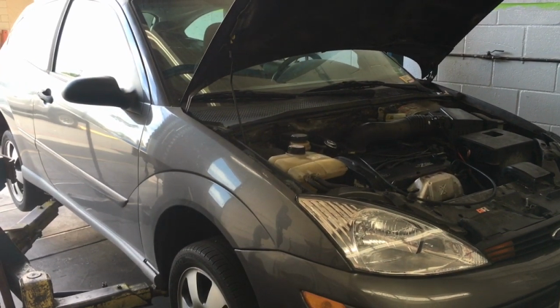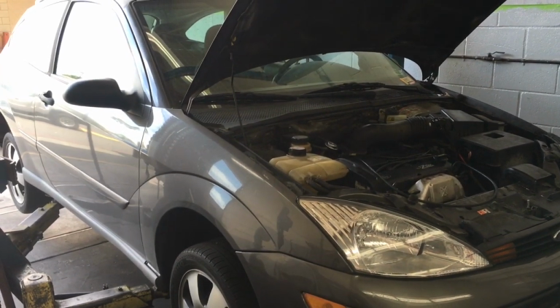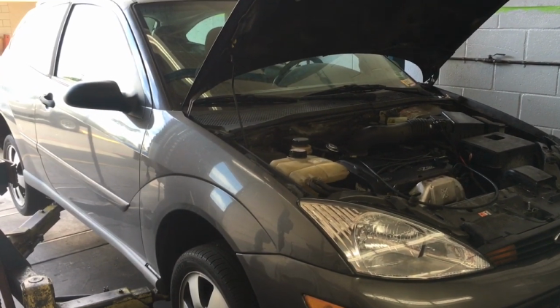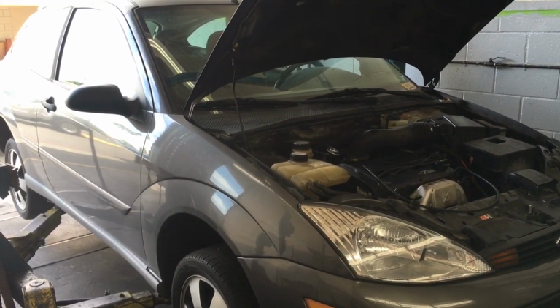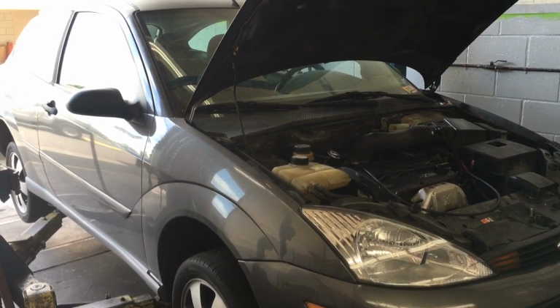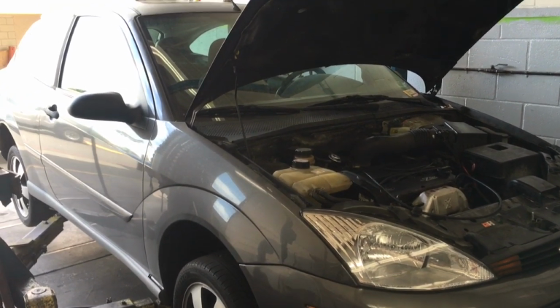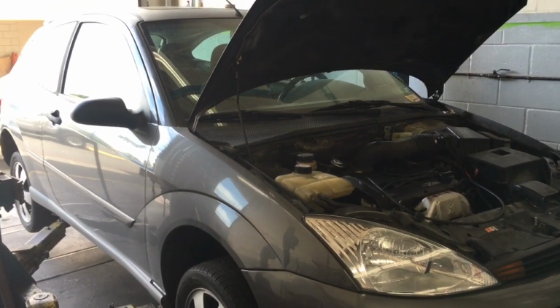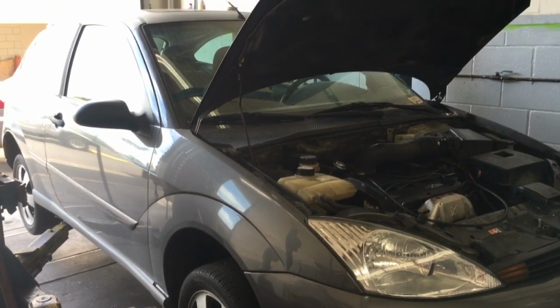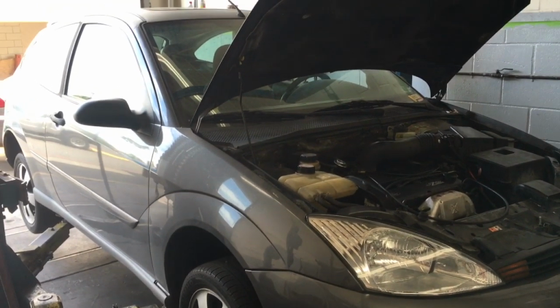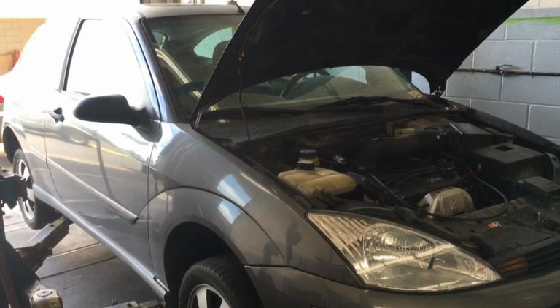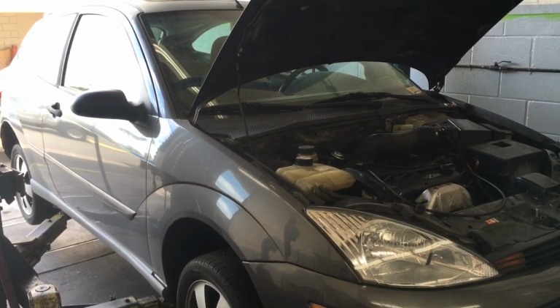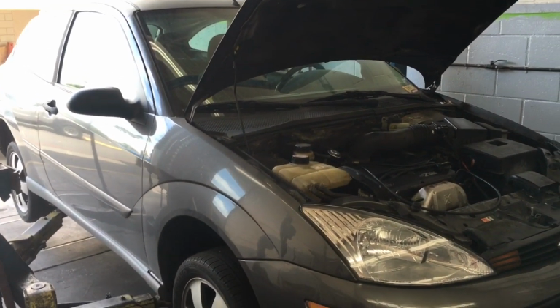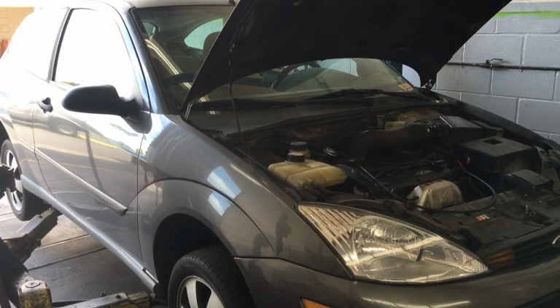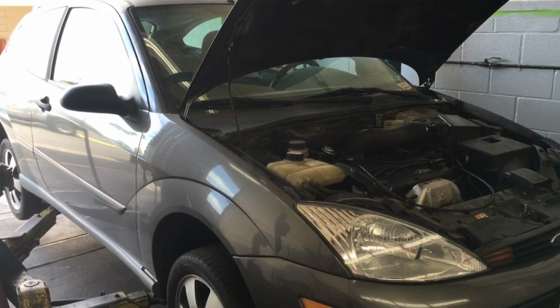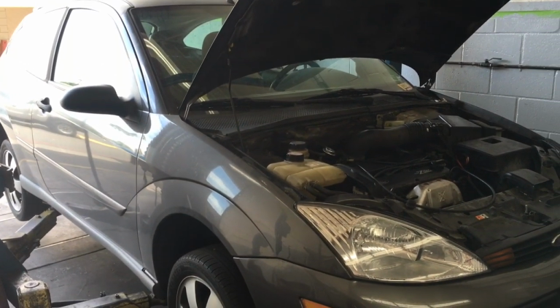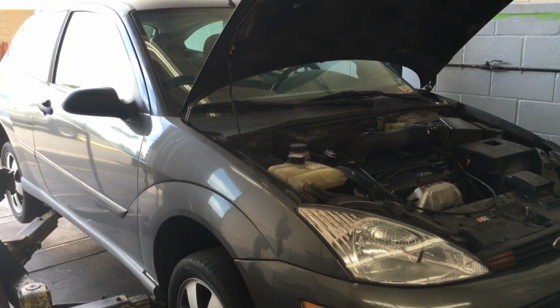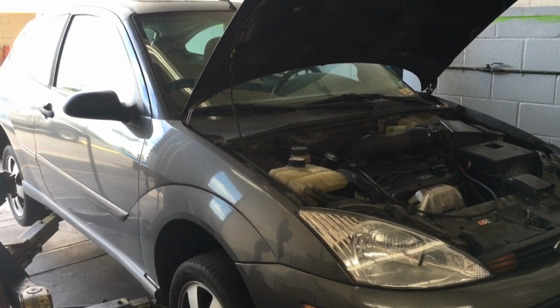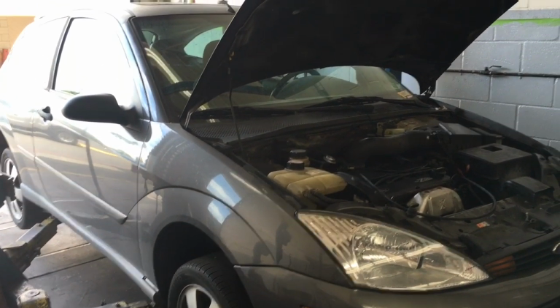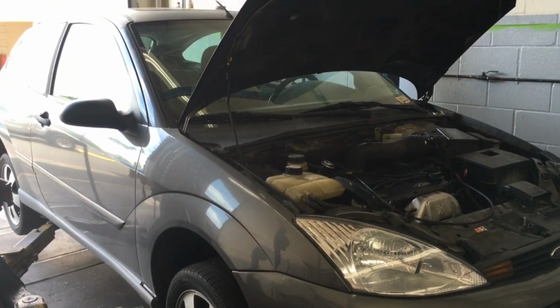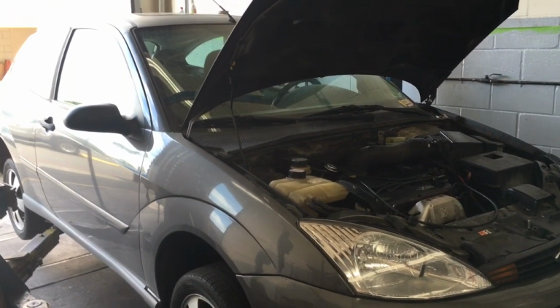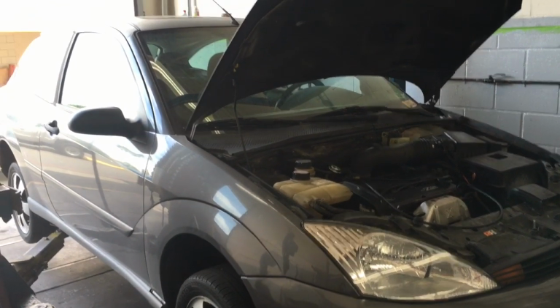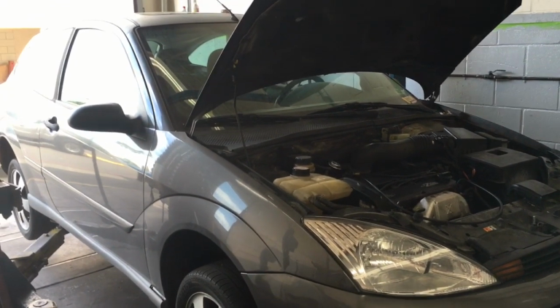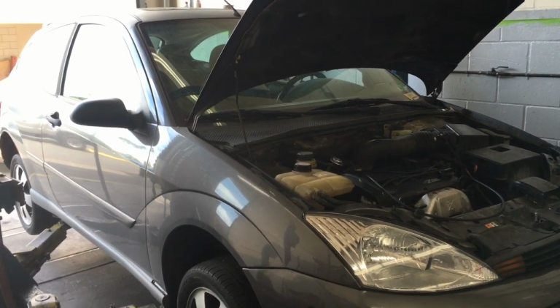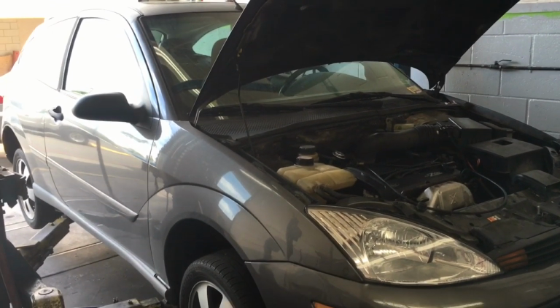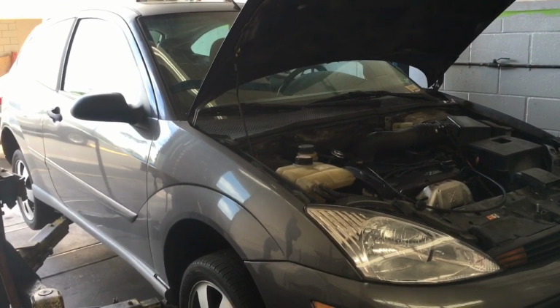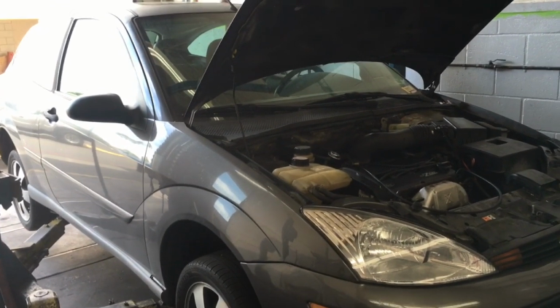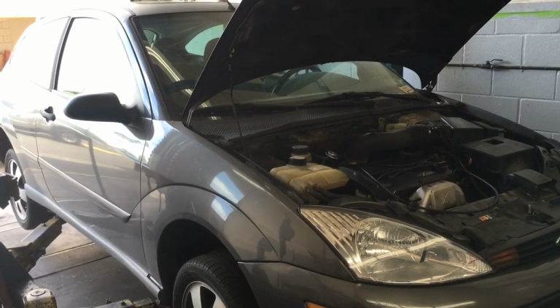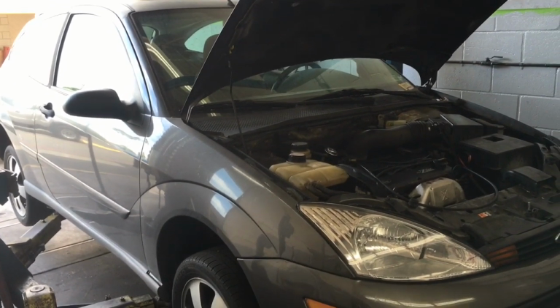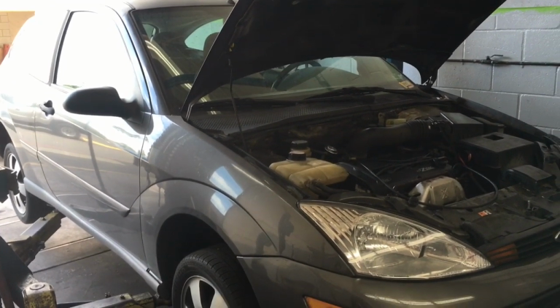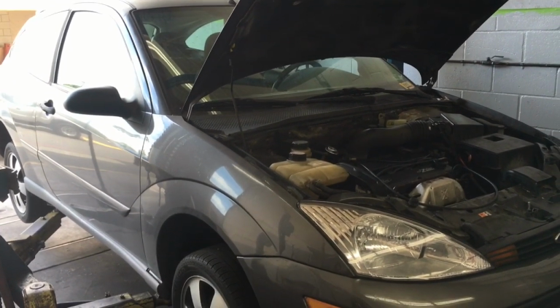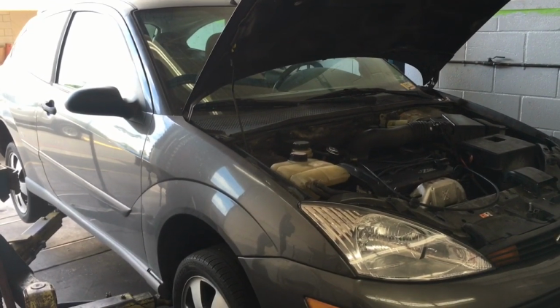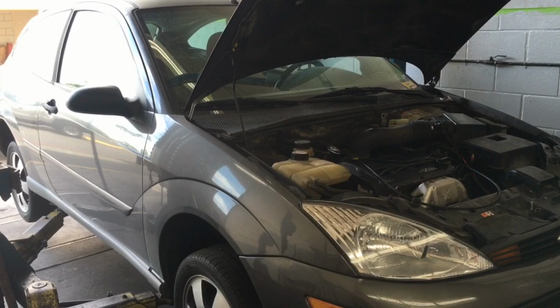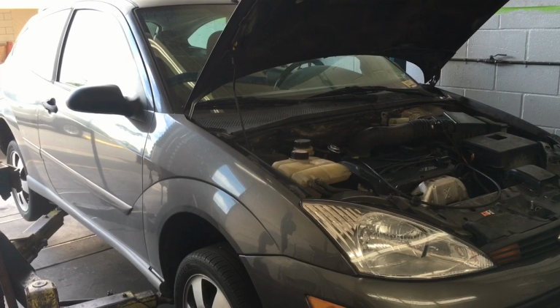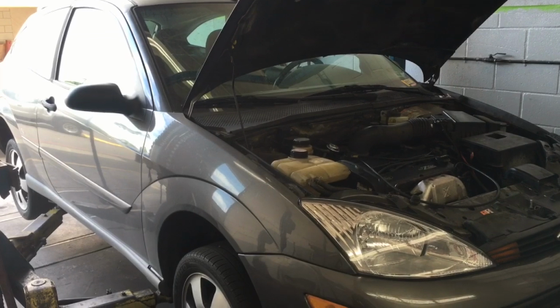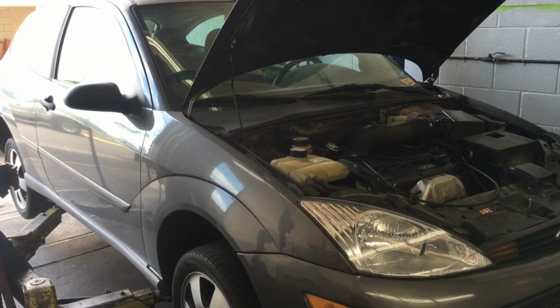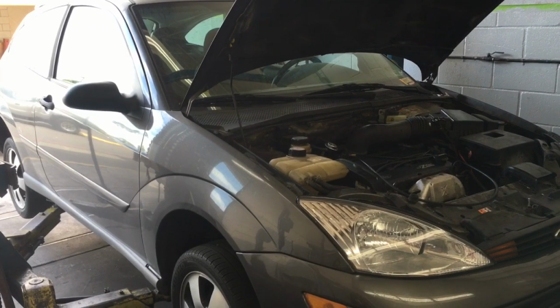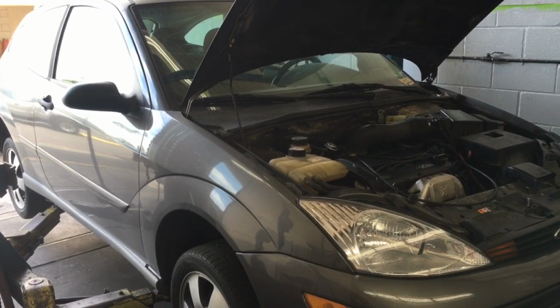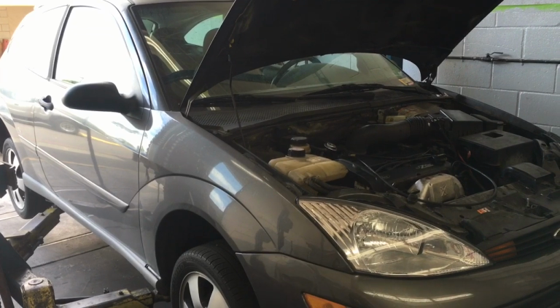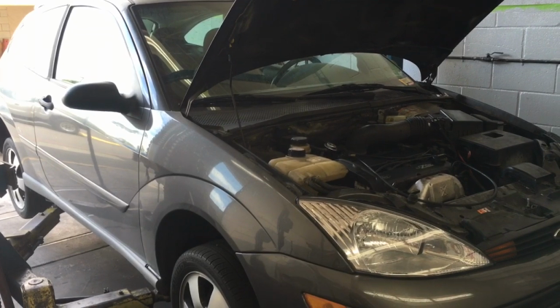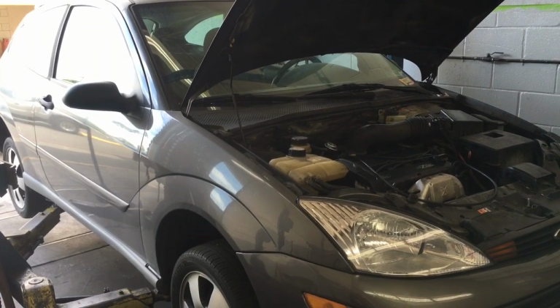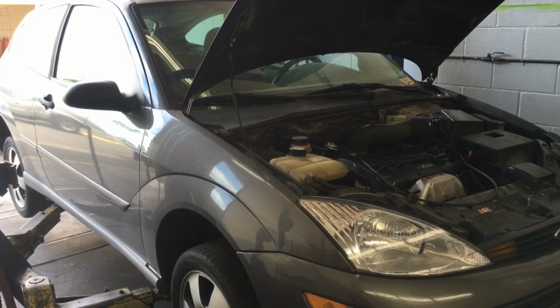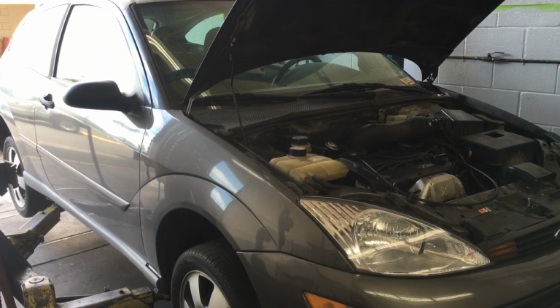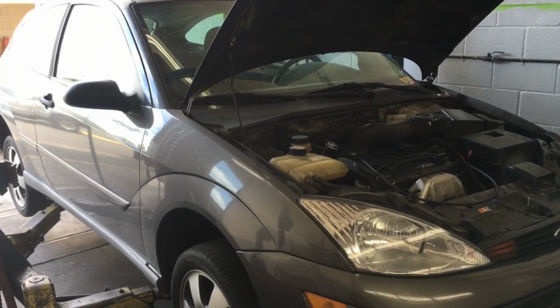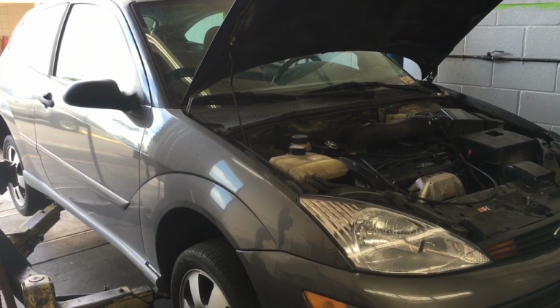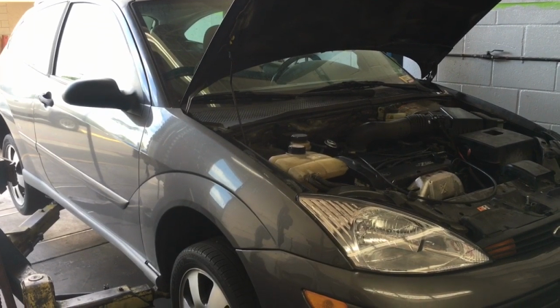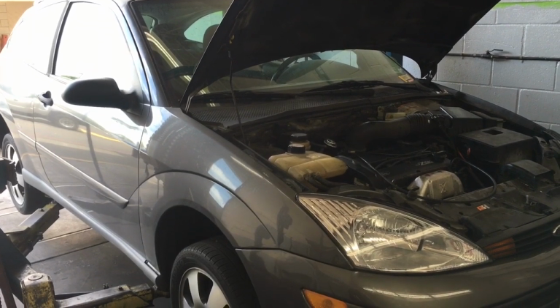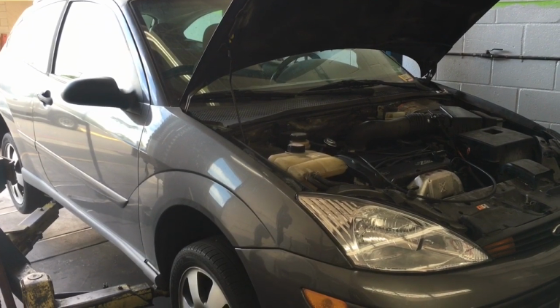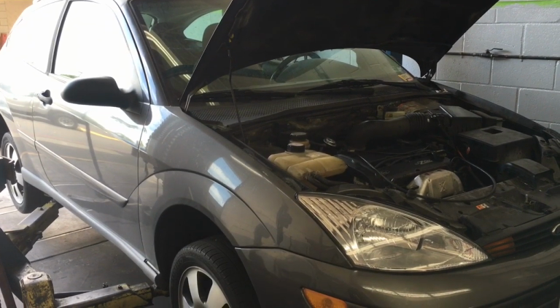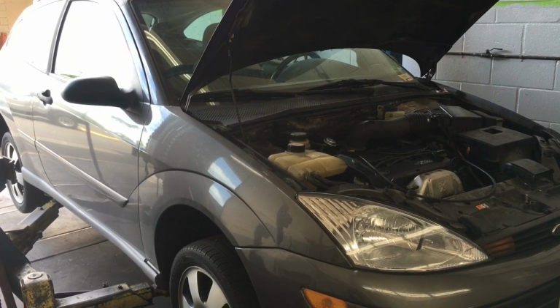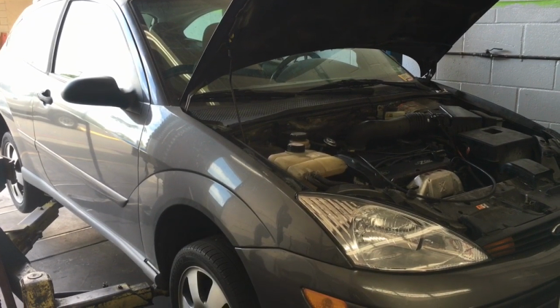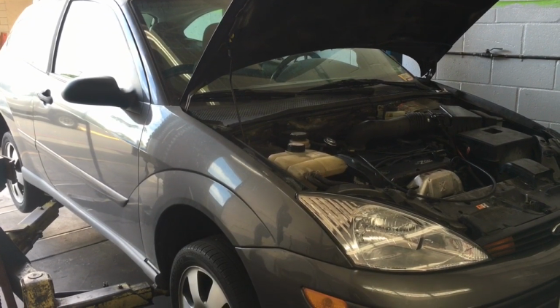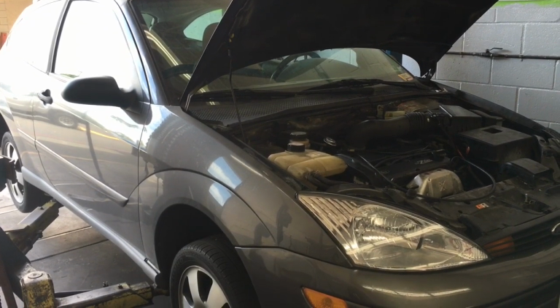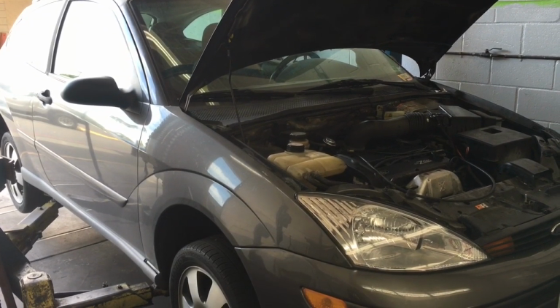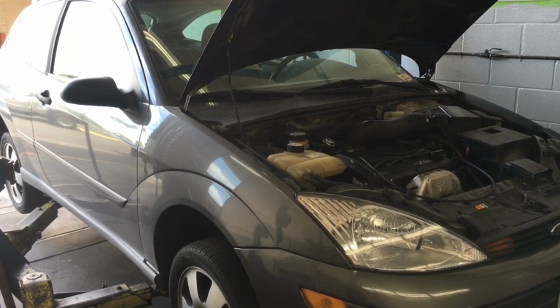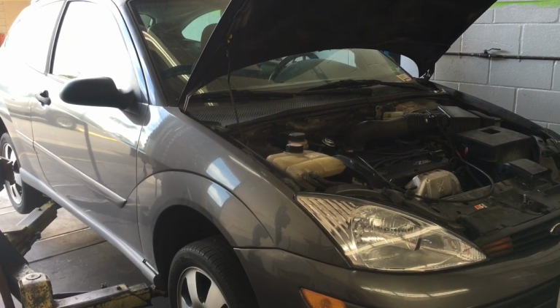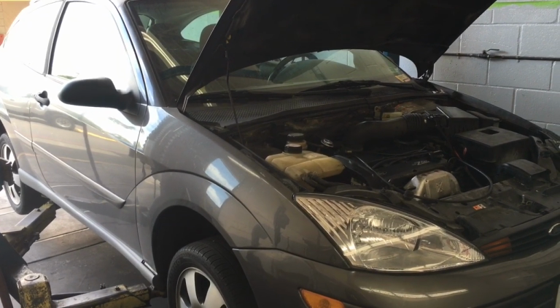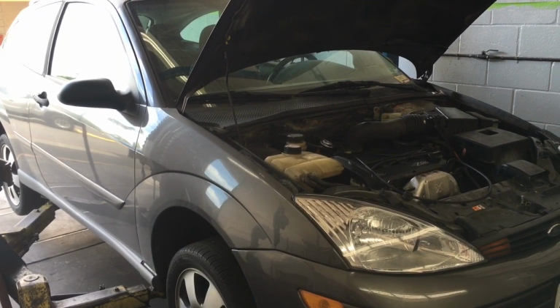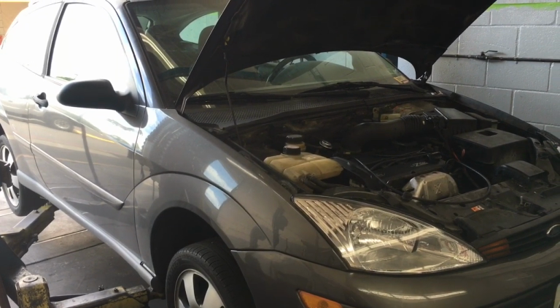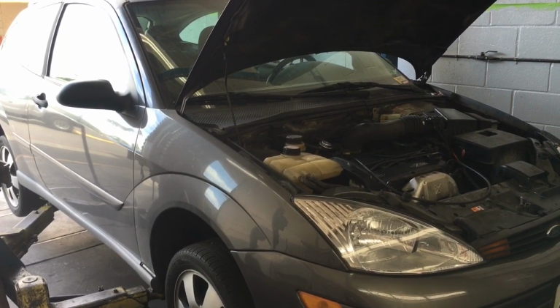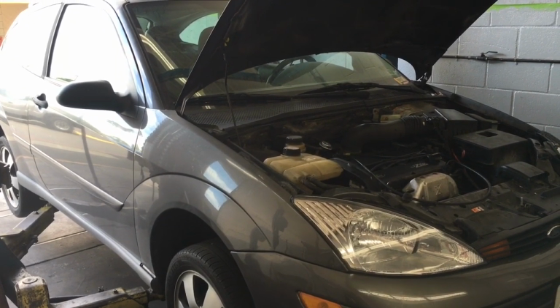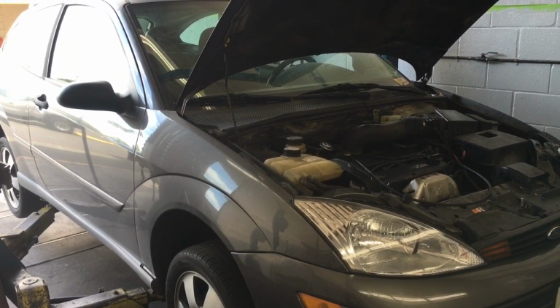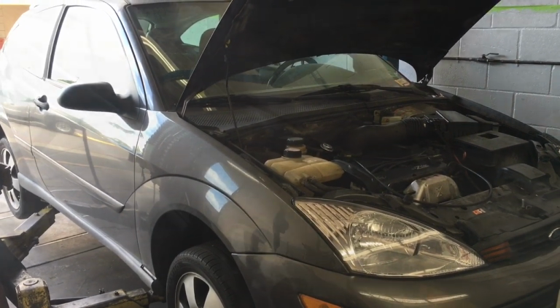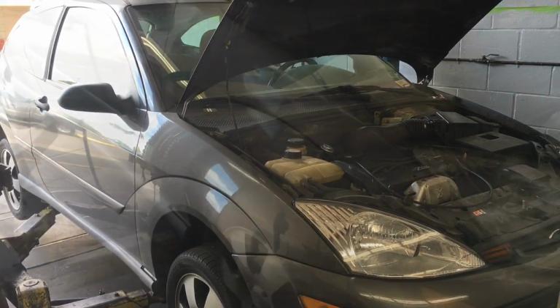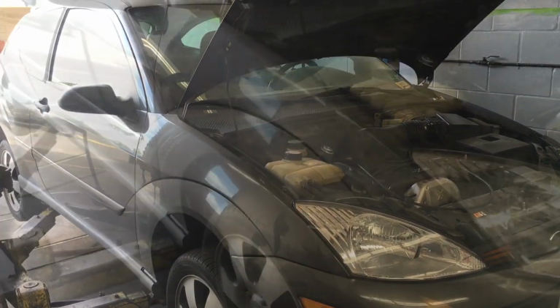2001 Ford Focus ZX3 water pump replacement. I'm Brian Esser from How To Automotive and I'm going to walk you through that process.